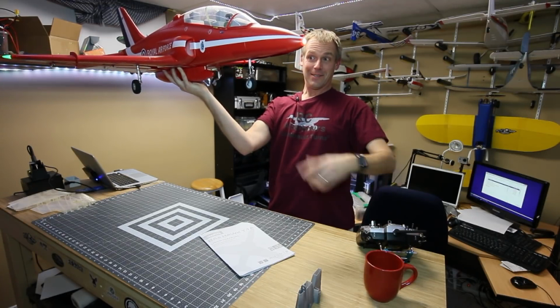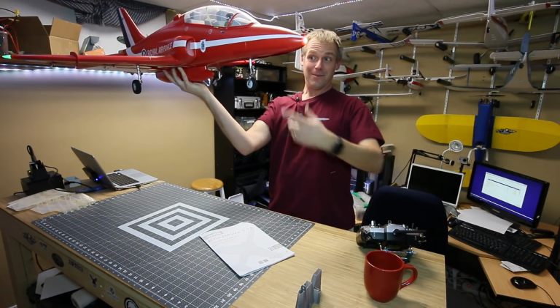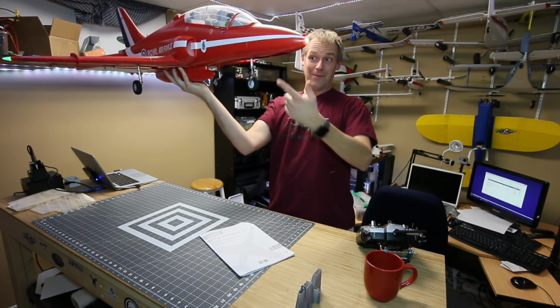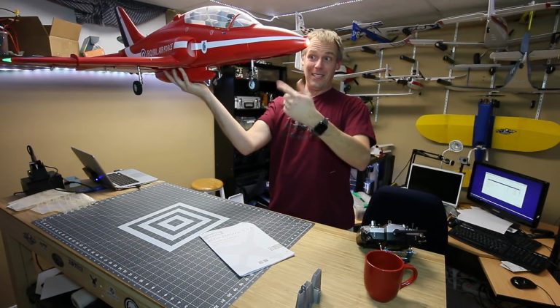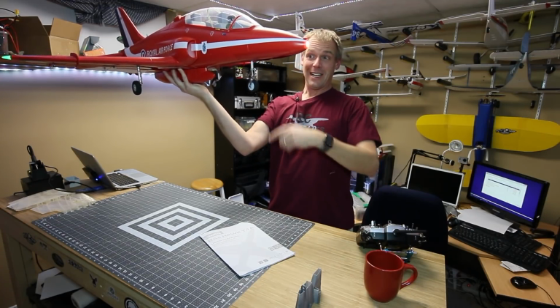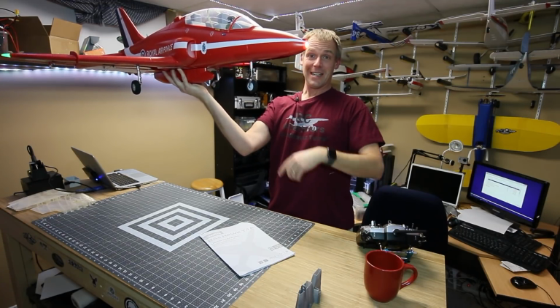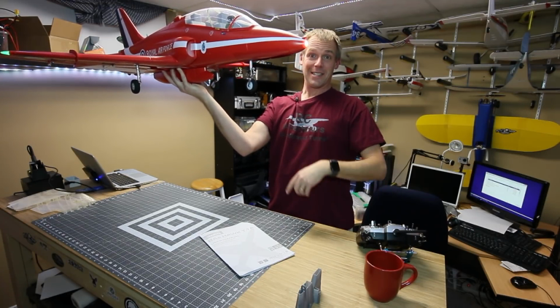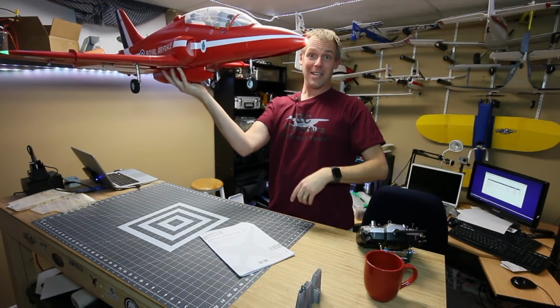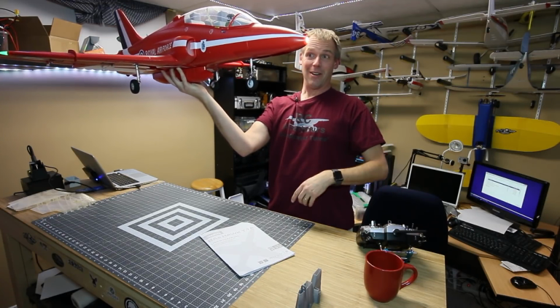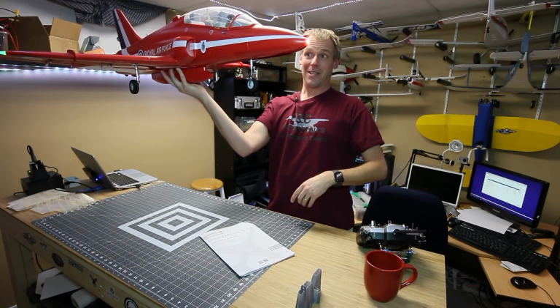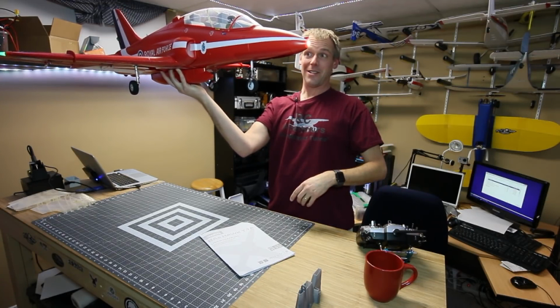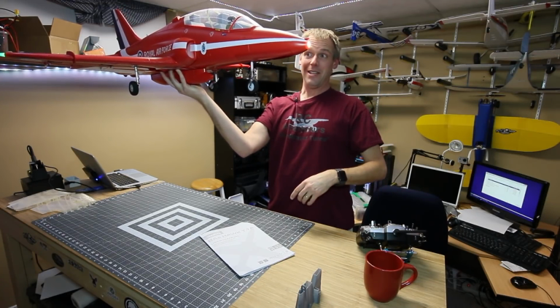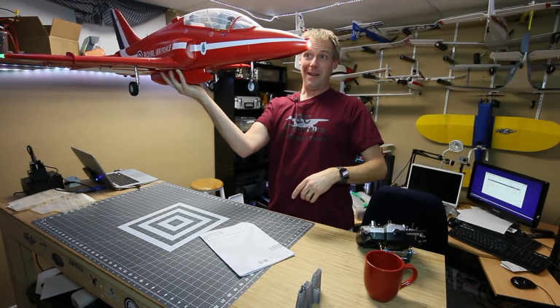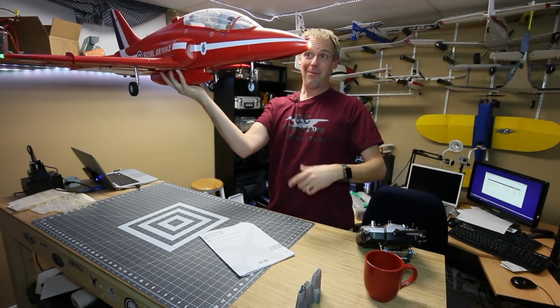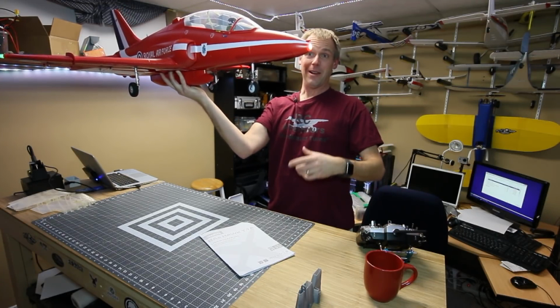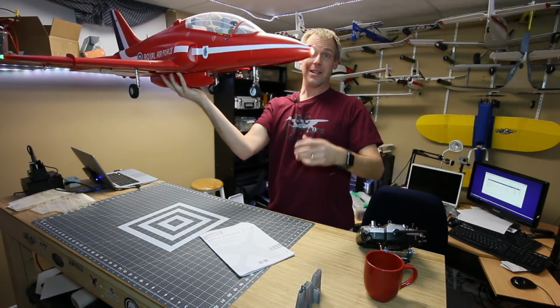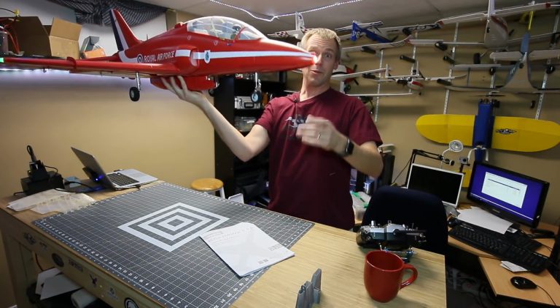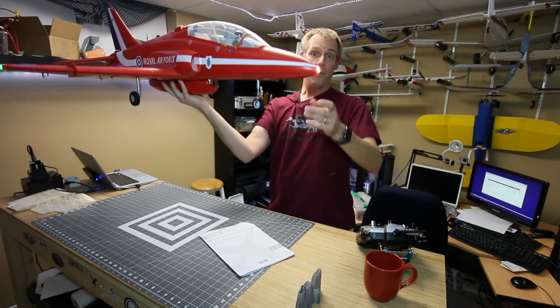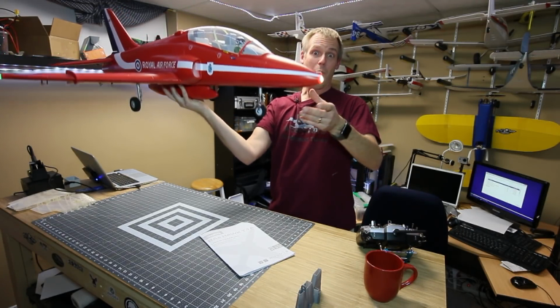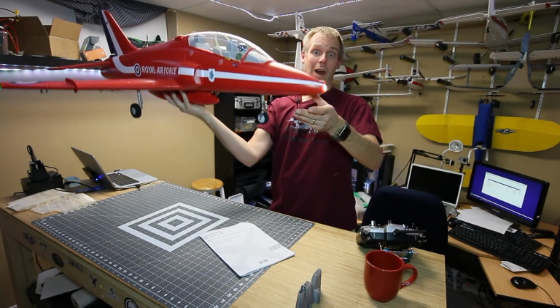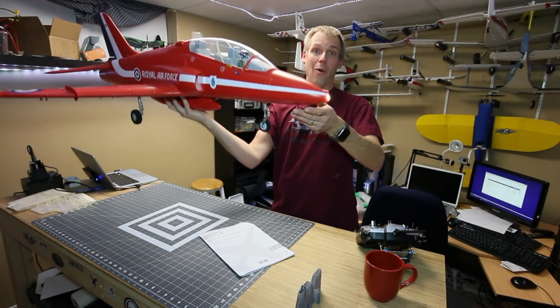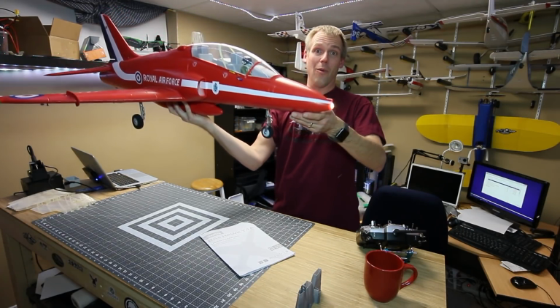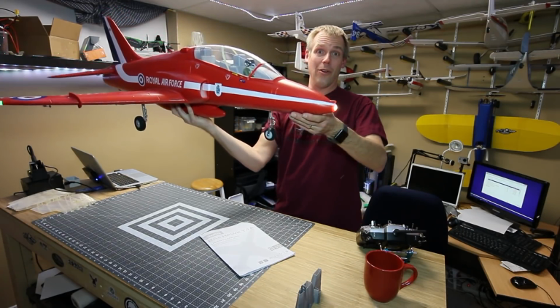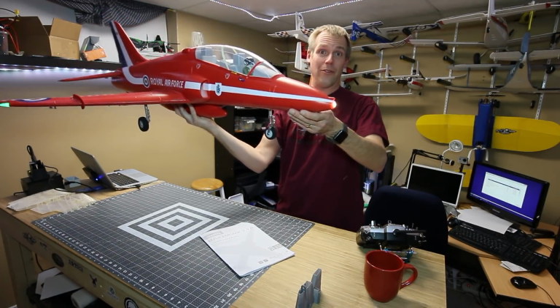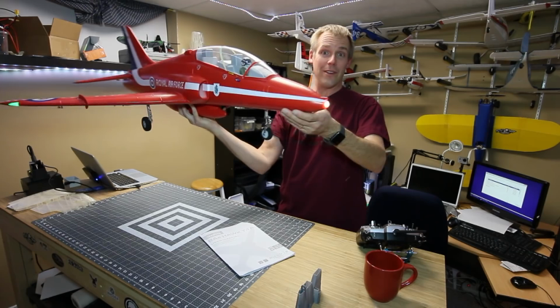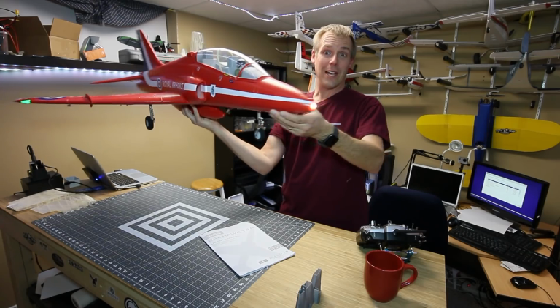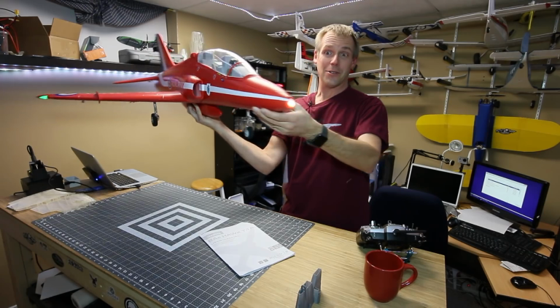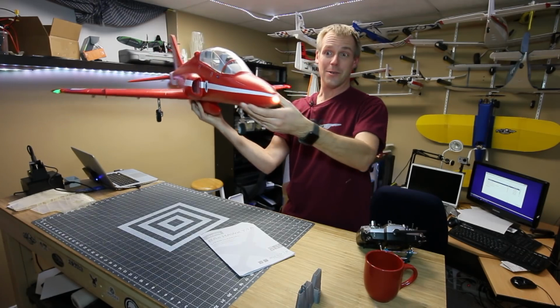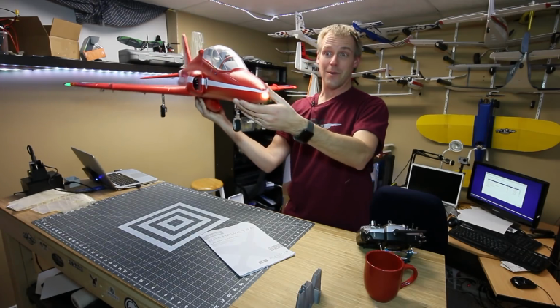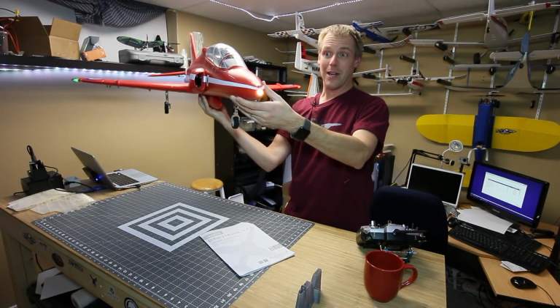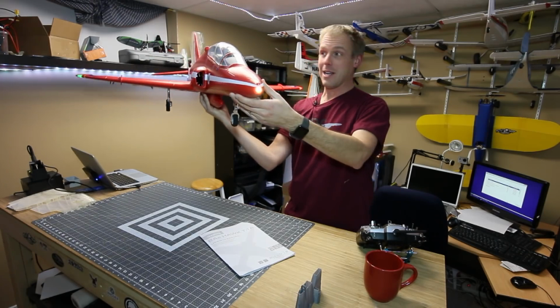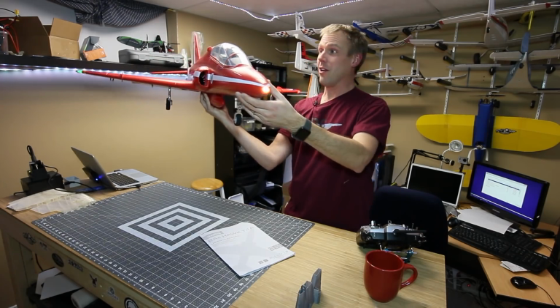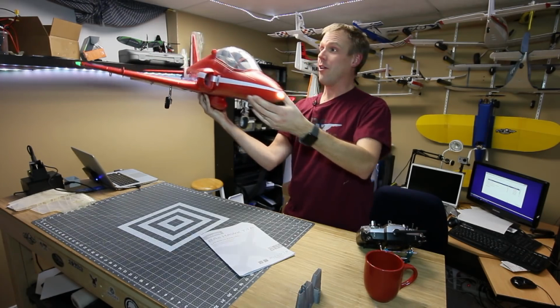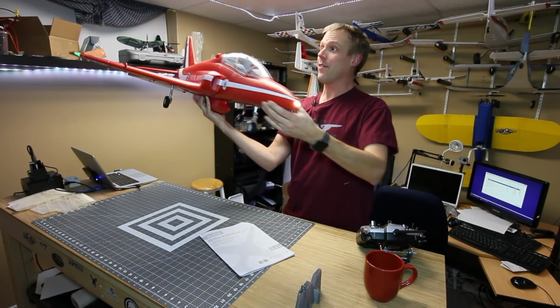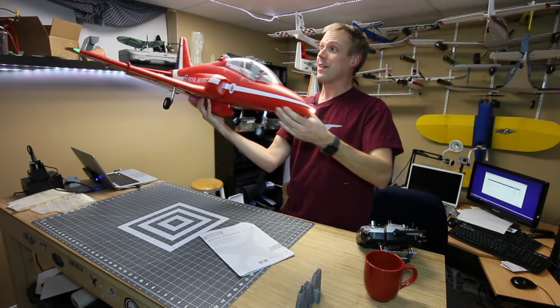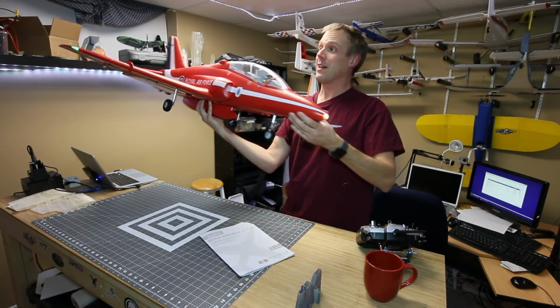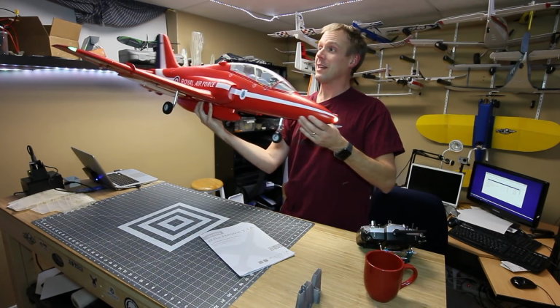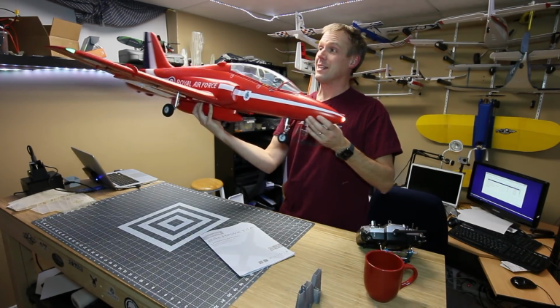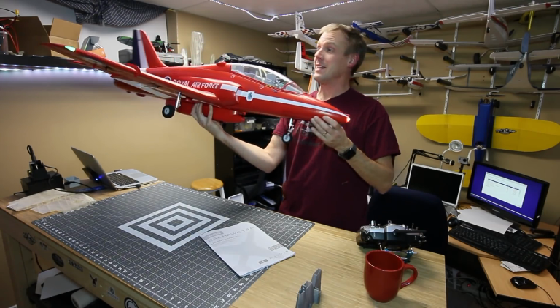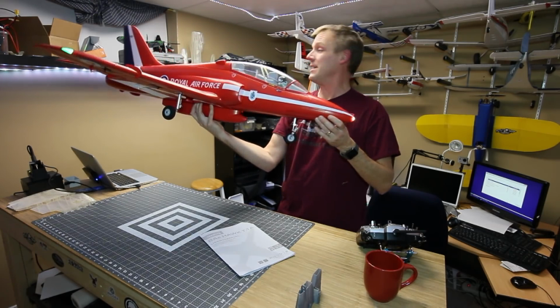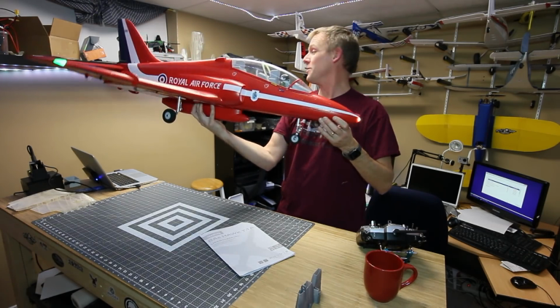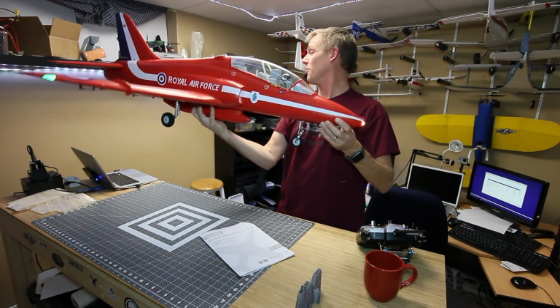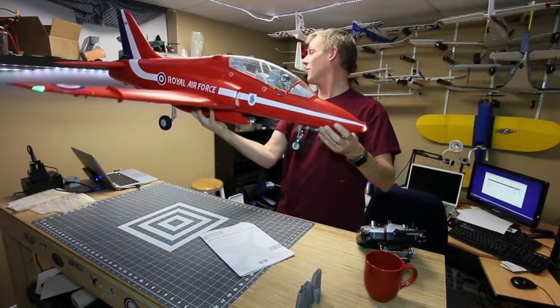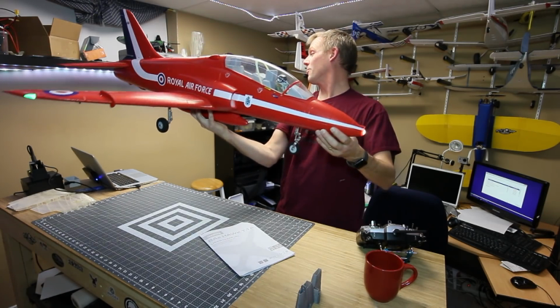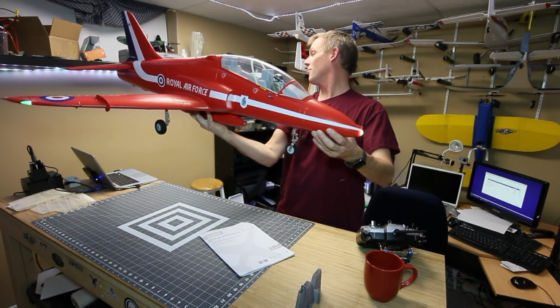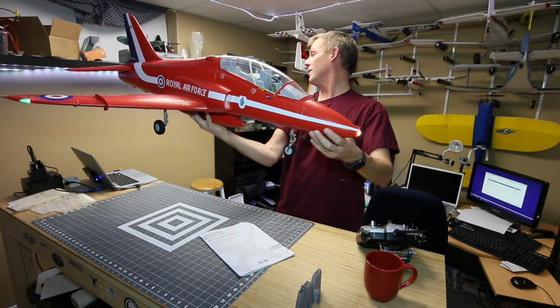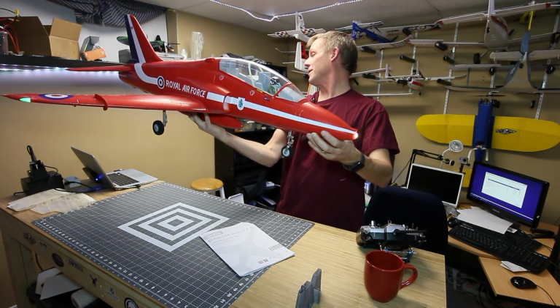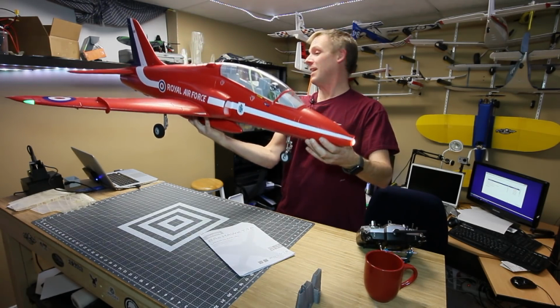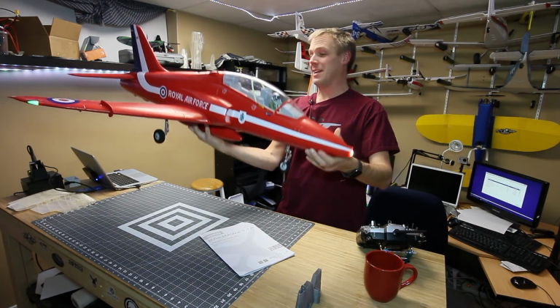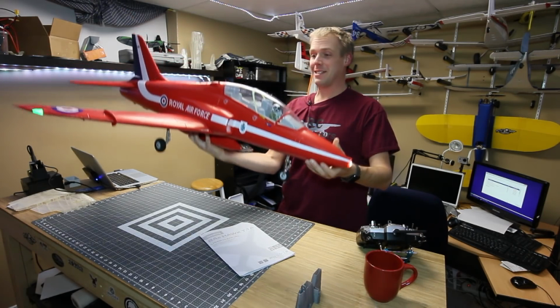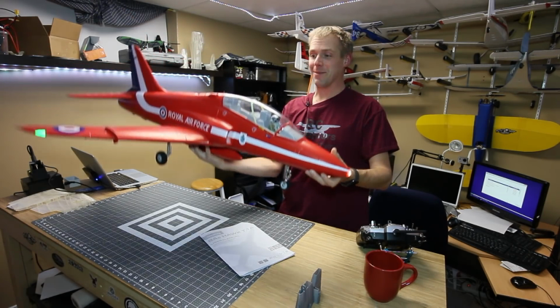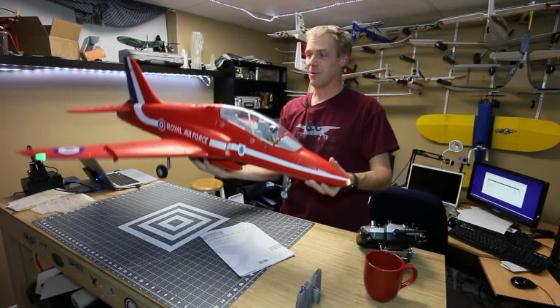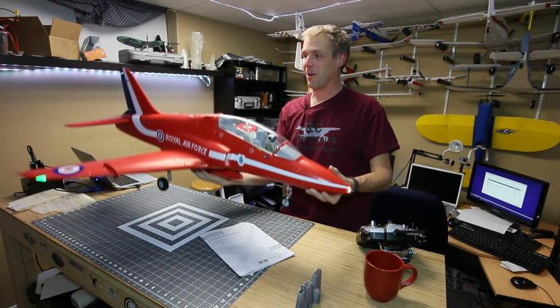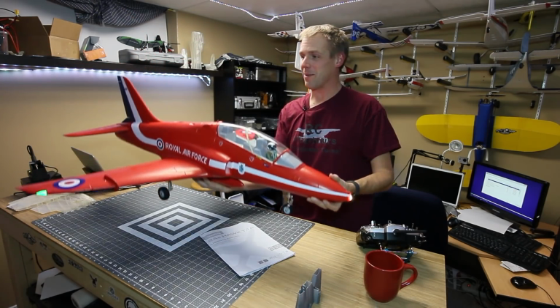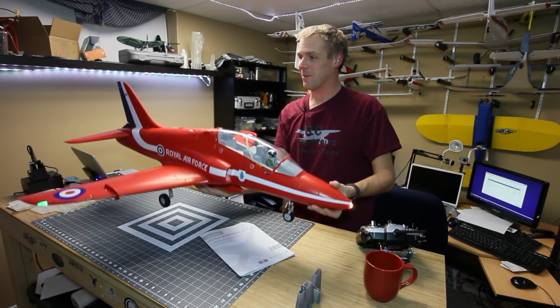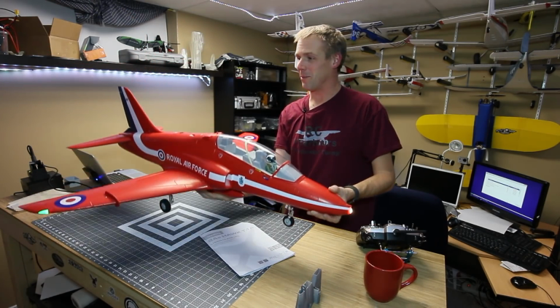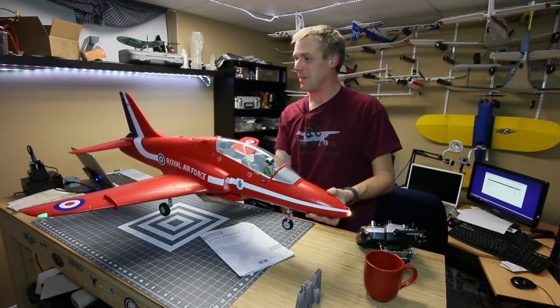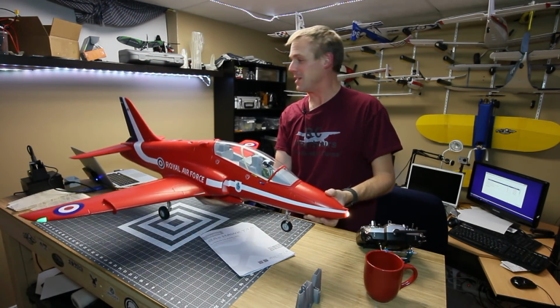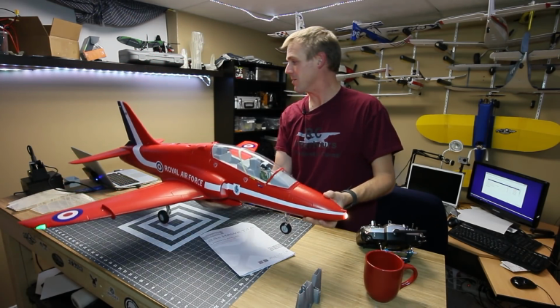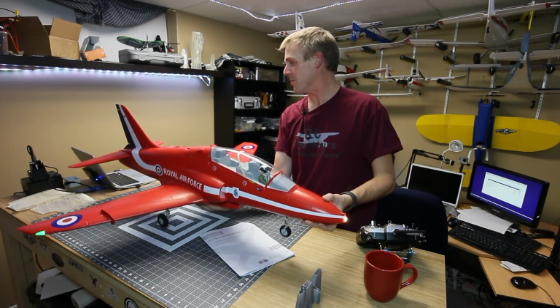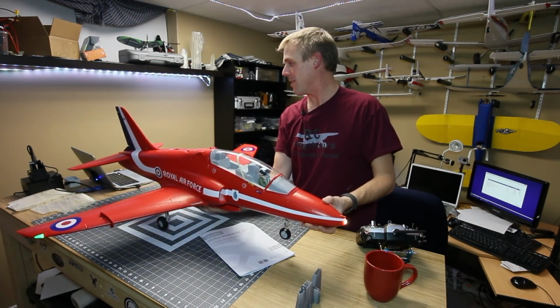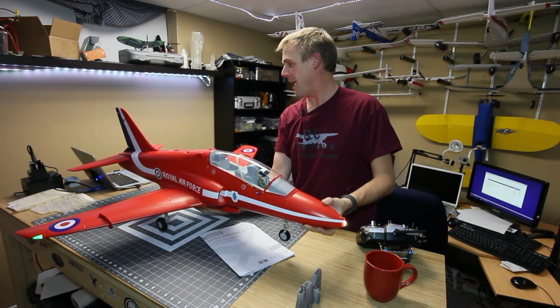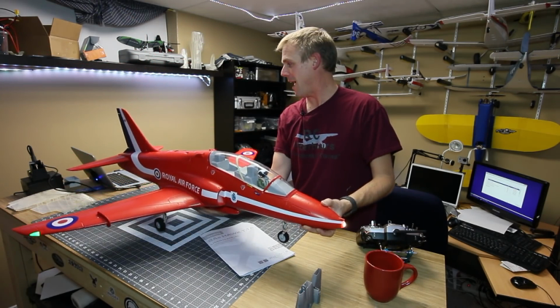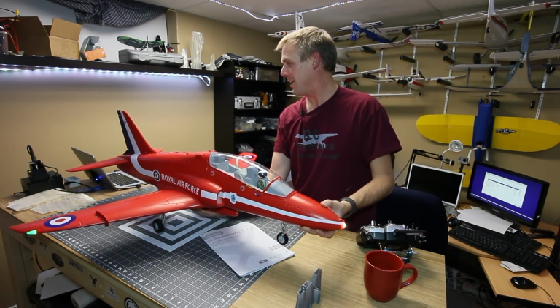Really nice gear actually — the upgrade is well worth the extra money. All the LEDs work really nicely. I'm quite pleased with that.